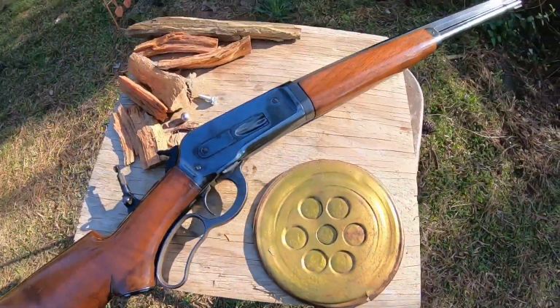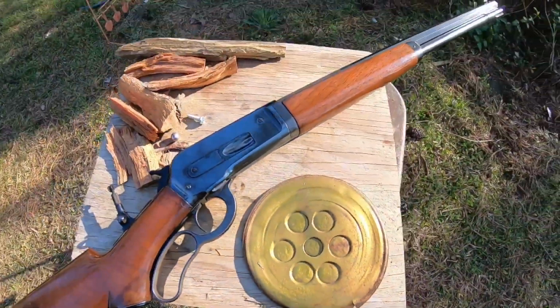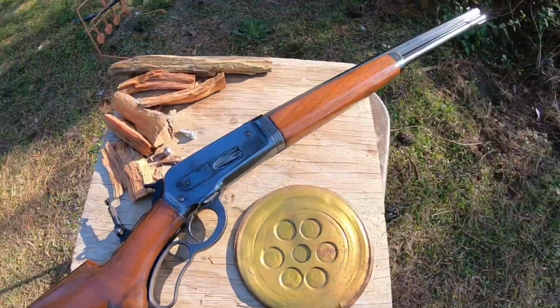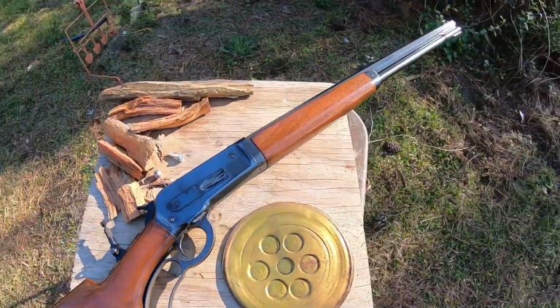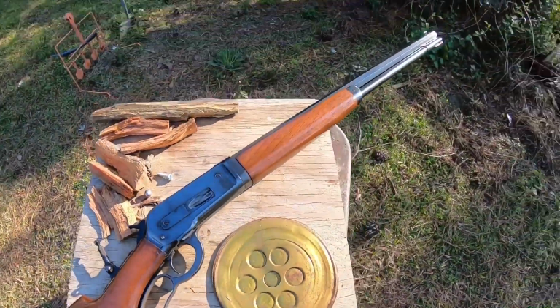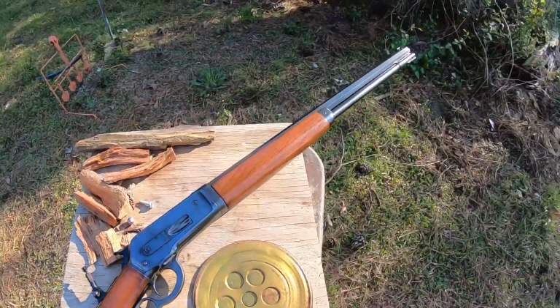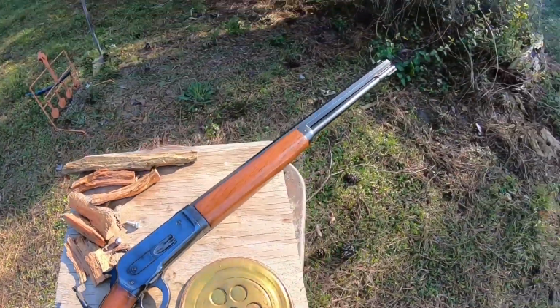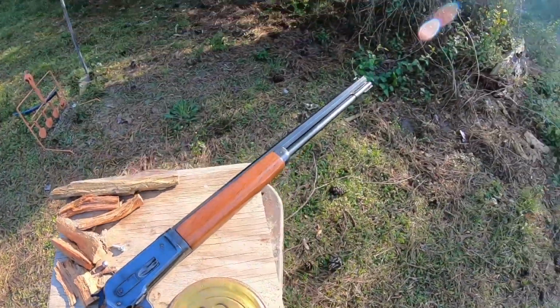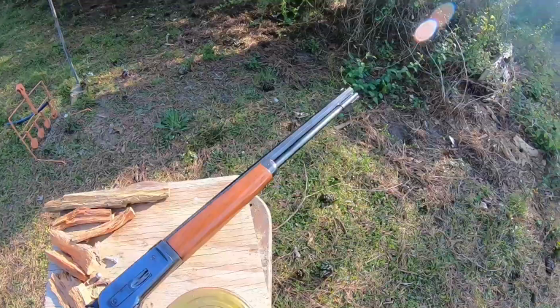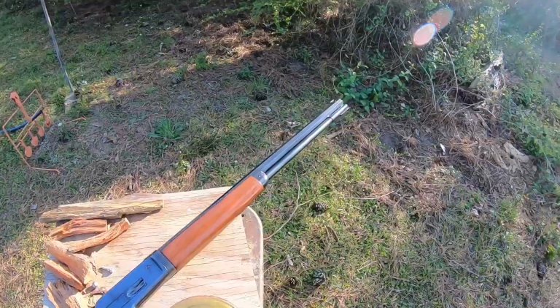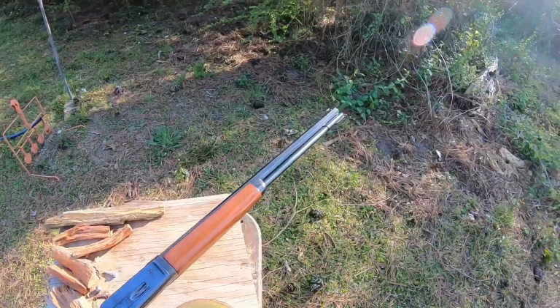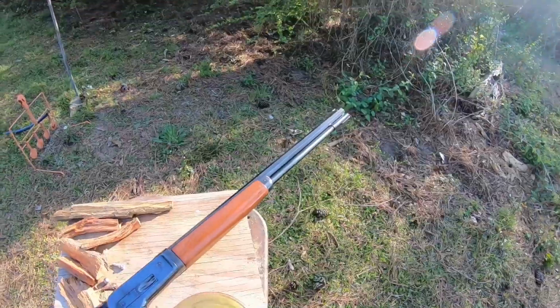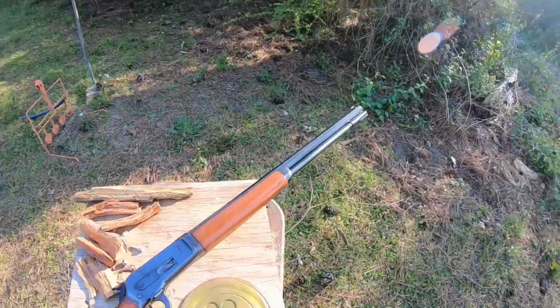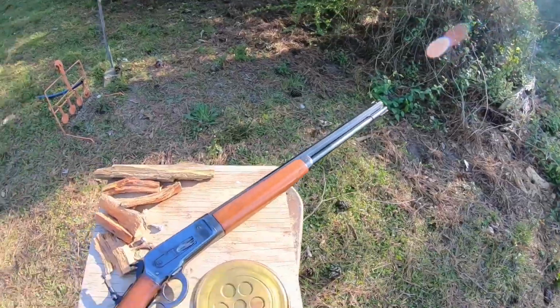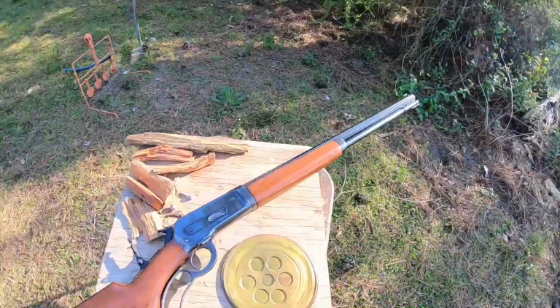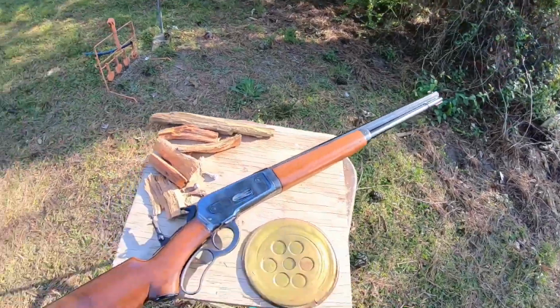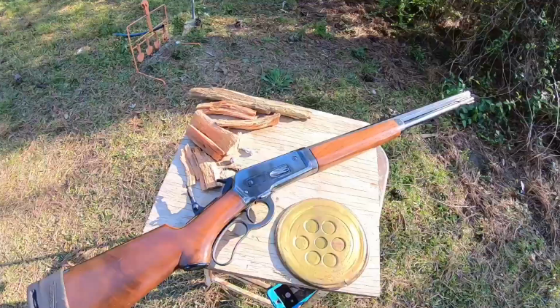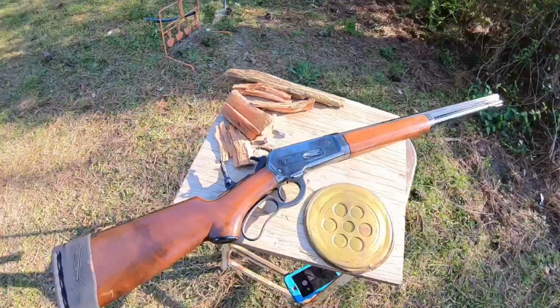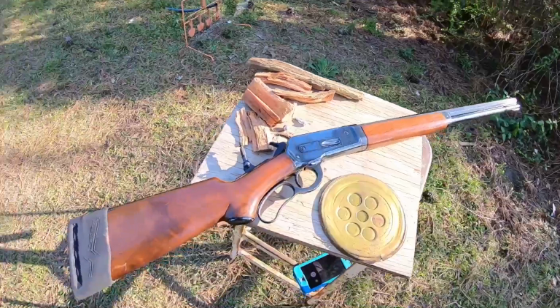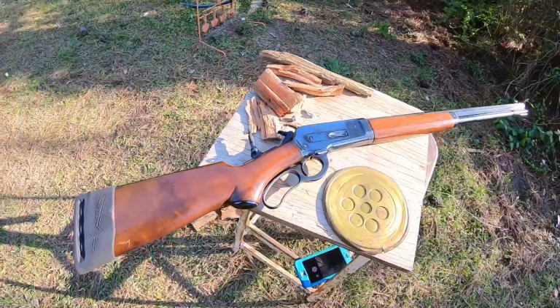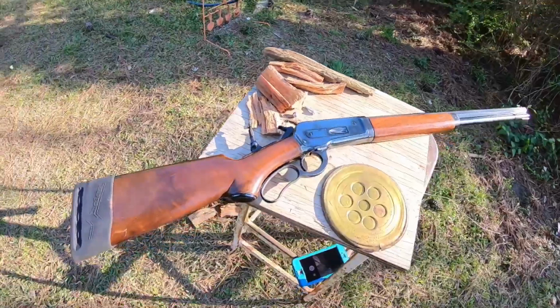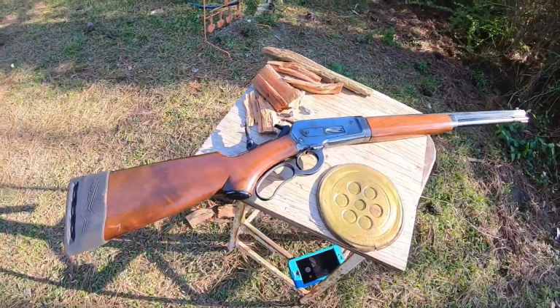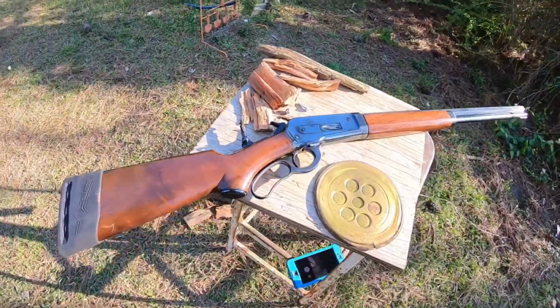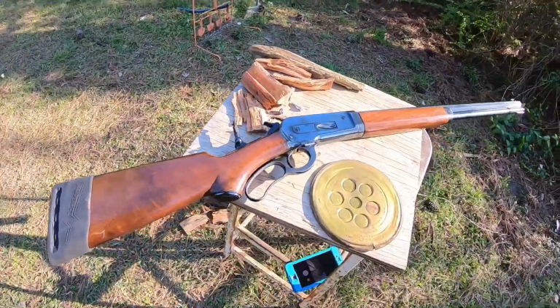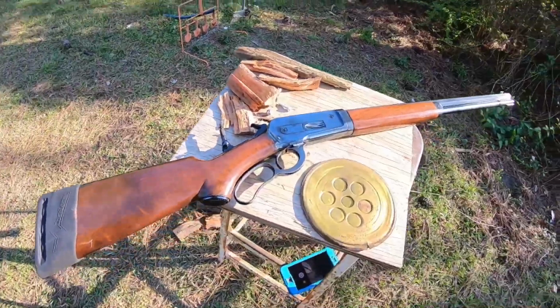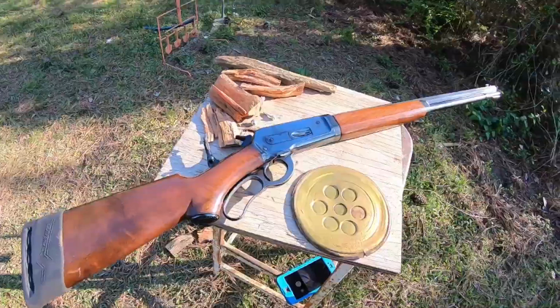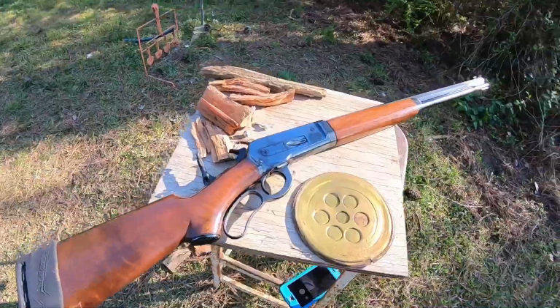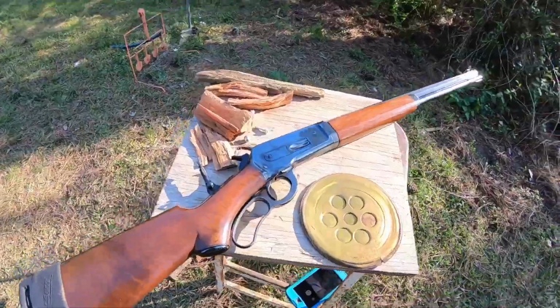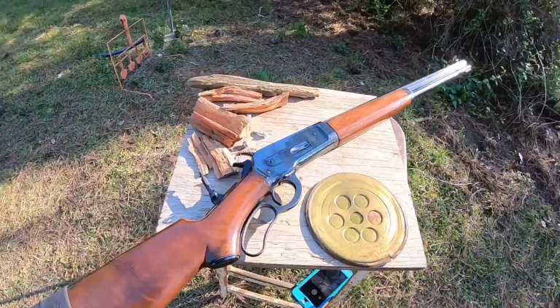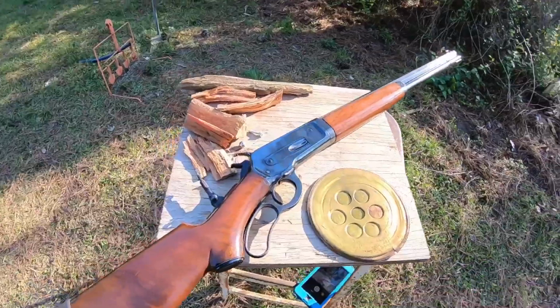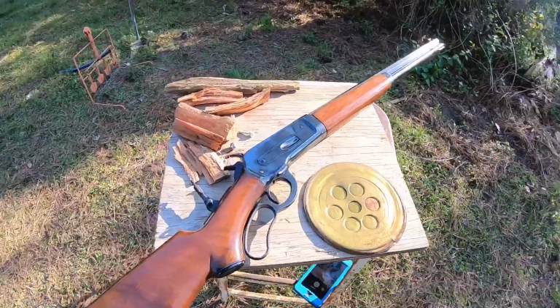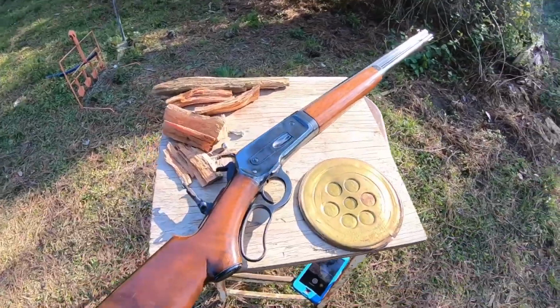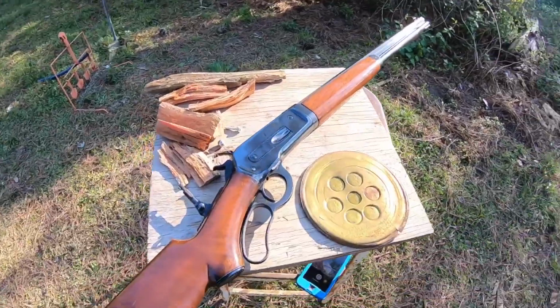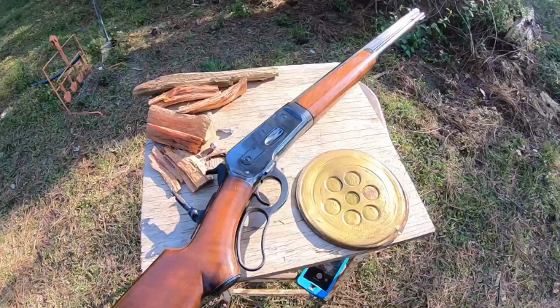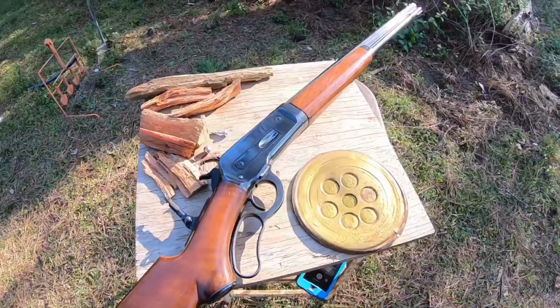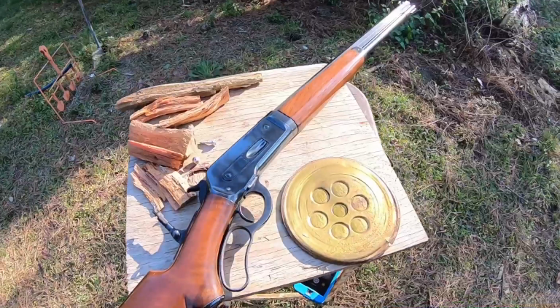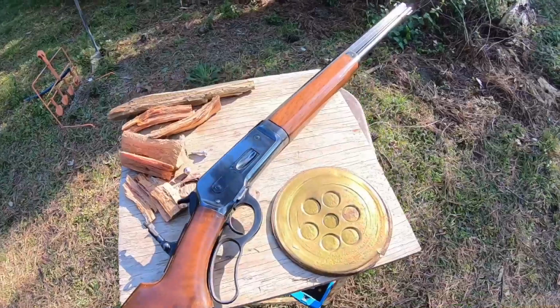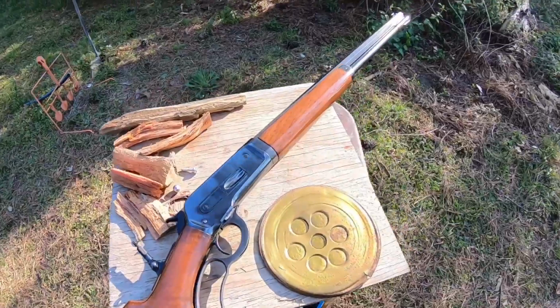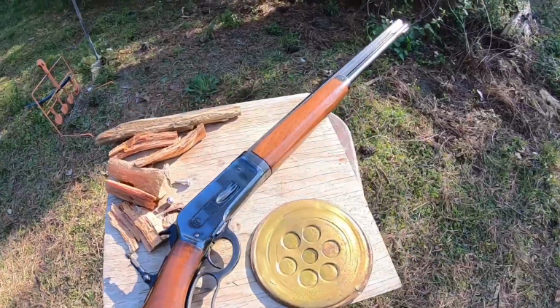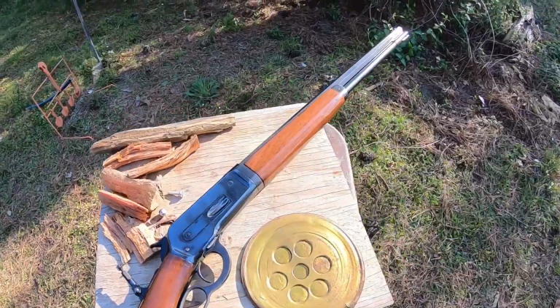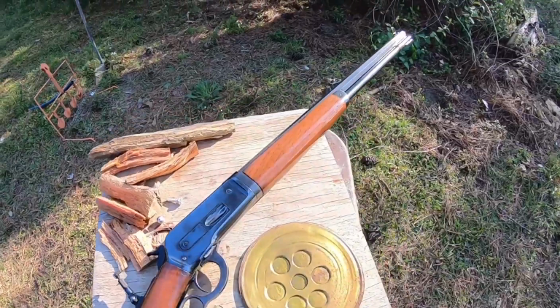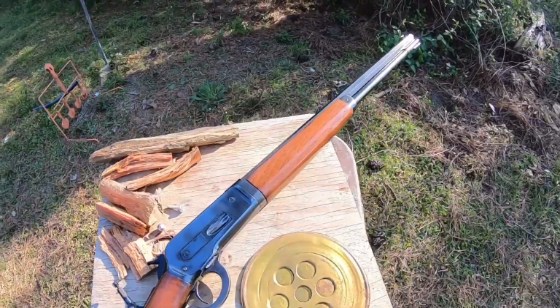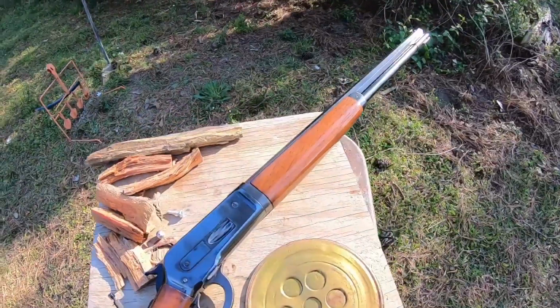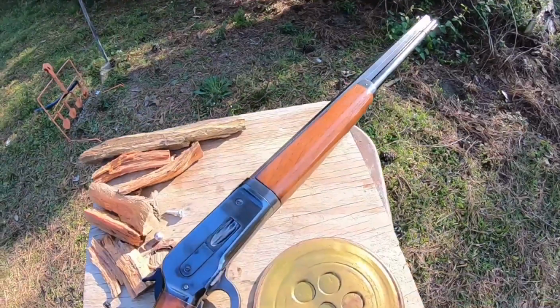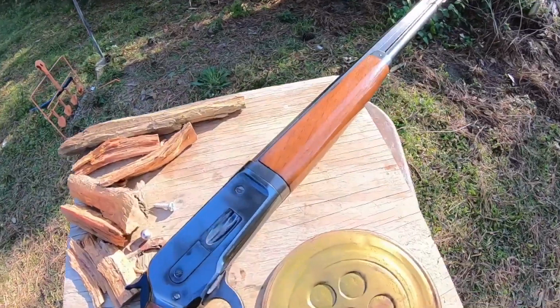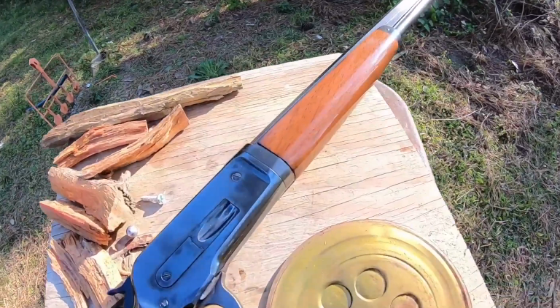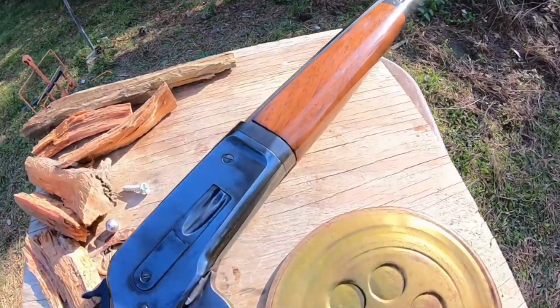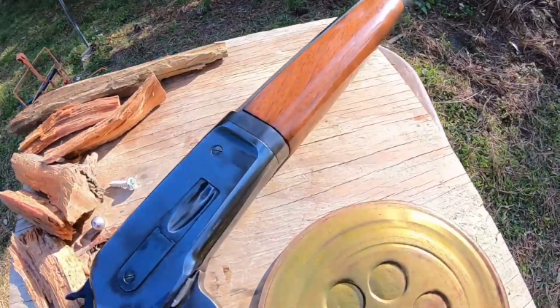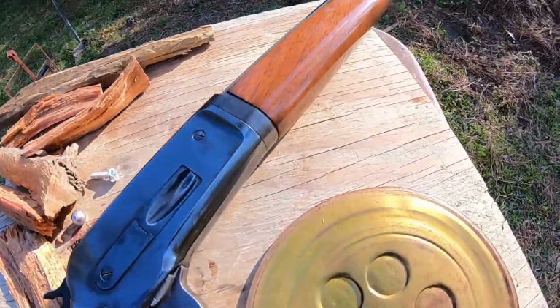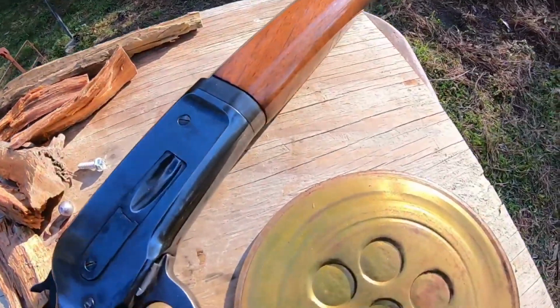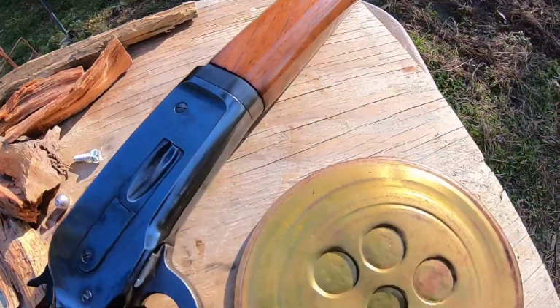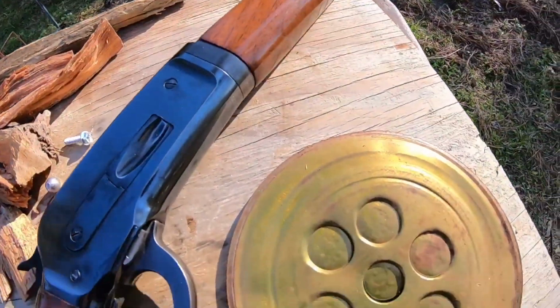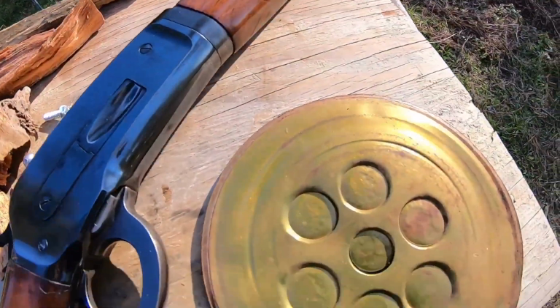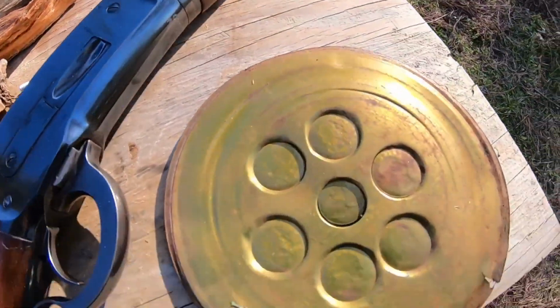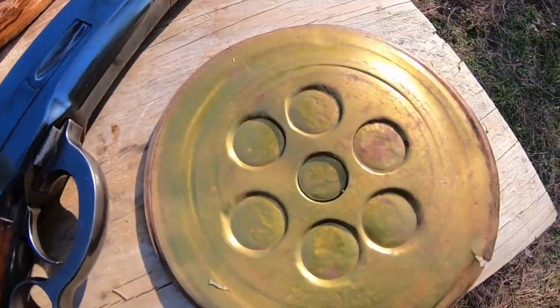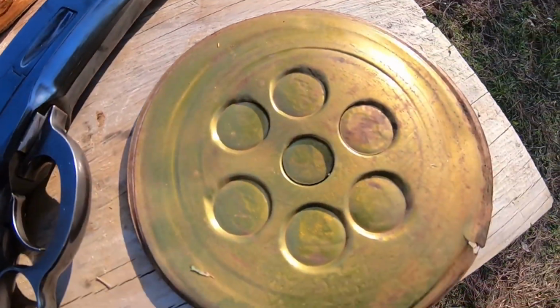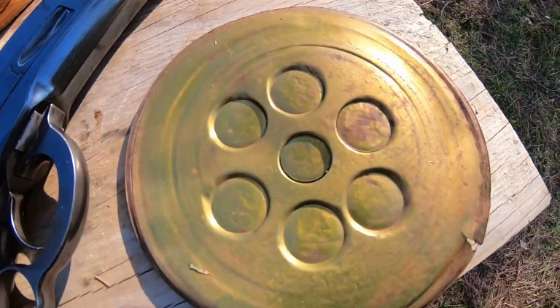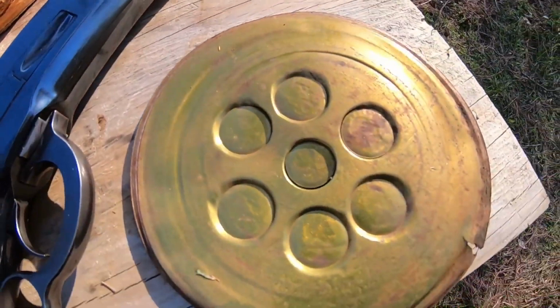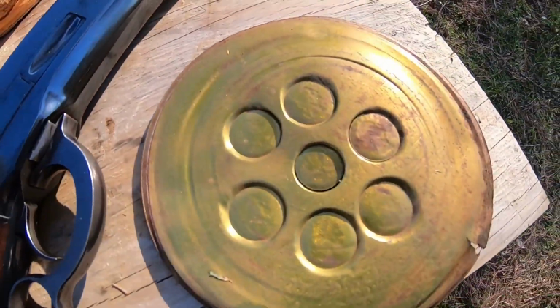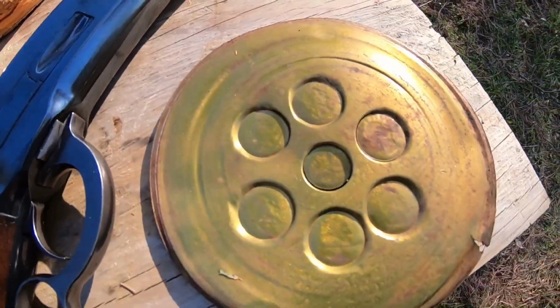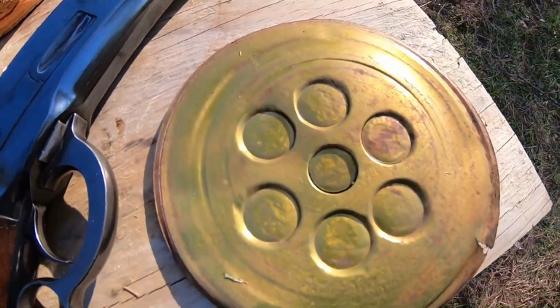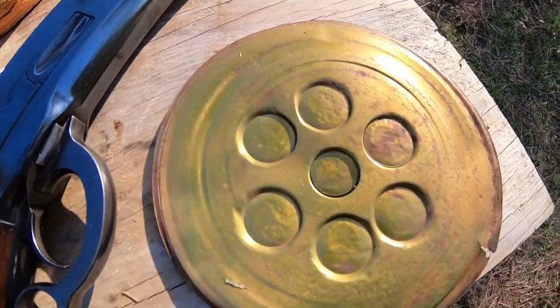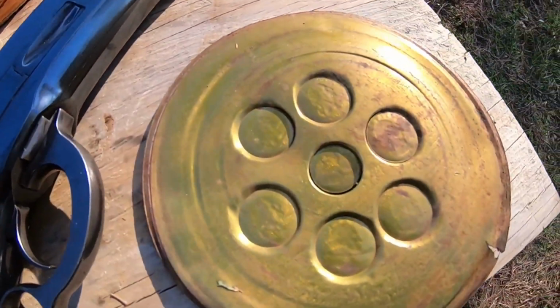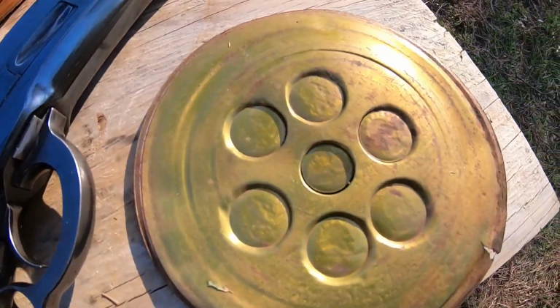All right, there you have it — 1886 Winchester .50-110 making decorations on steel.